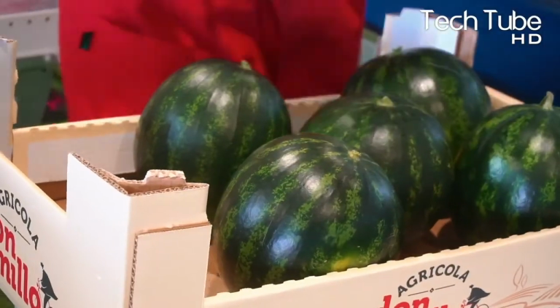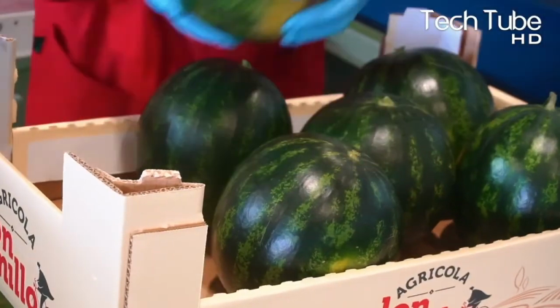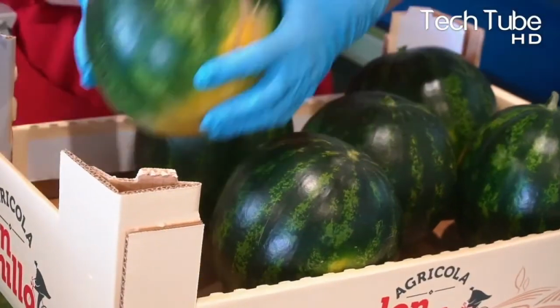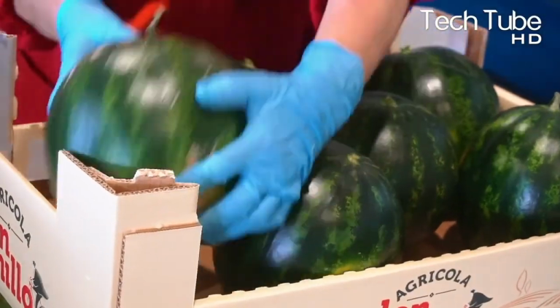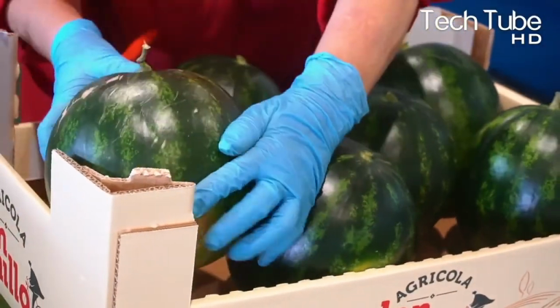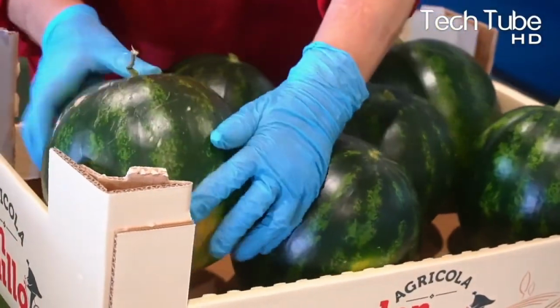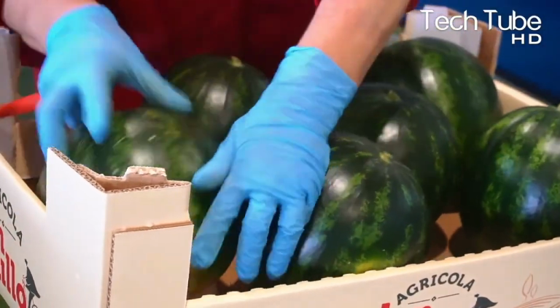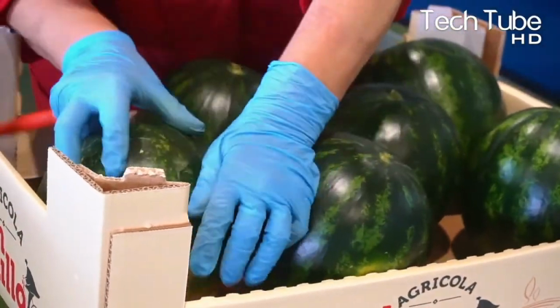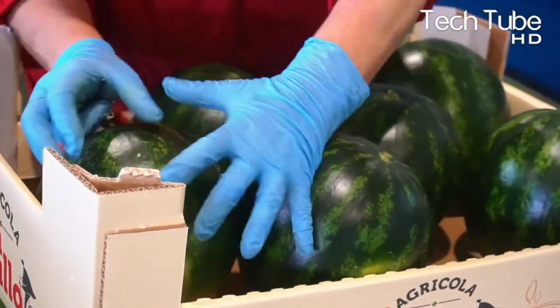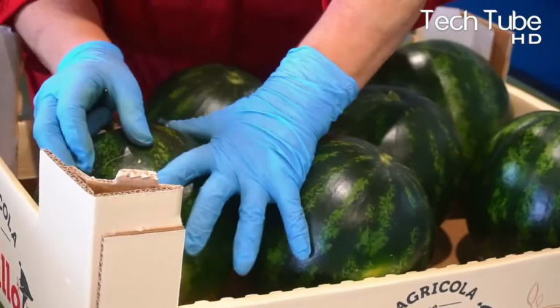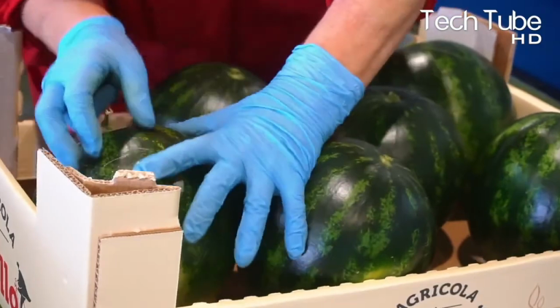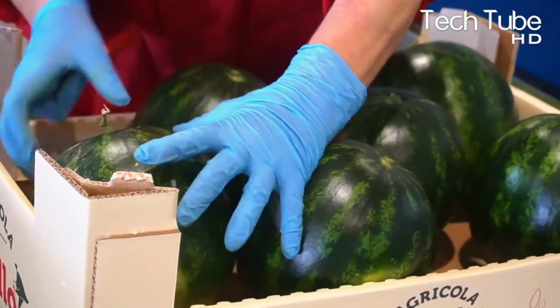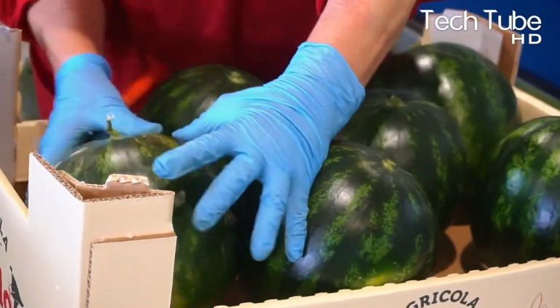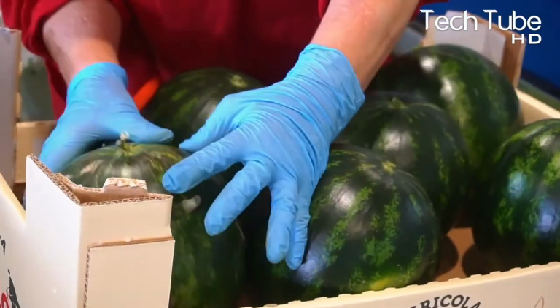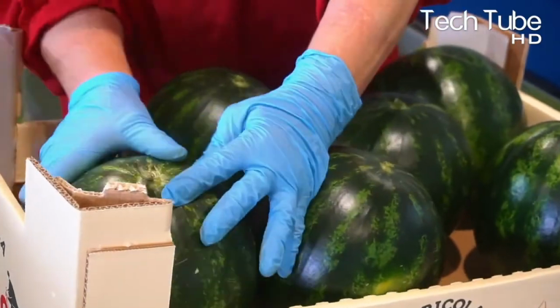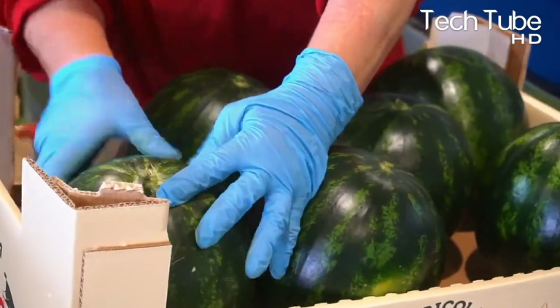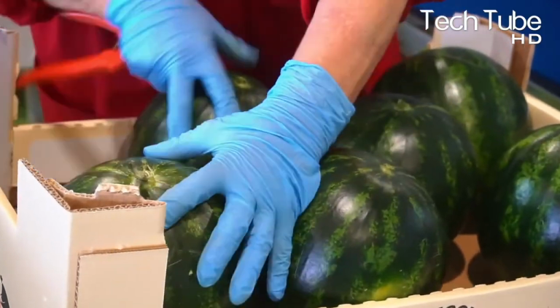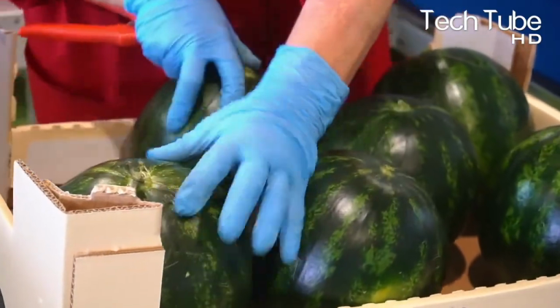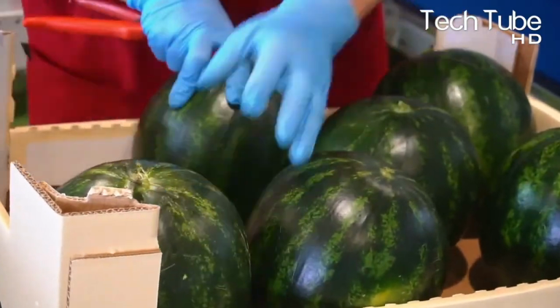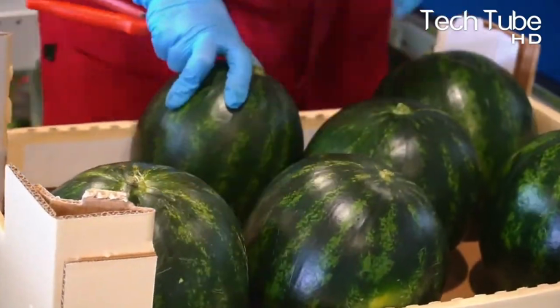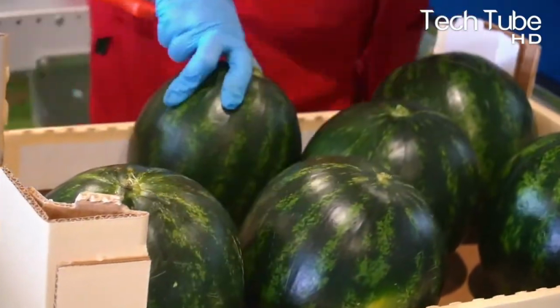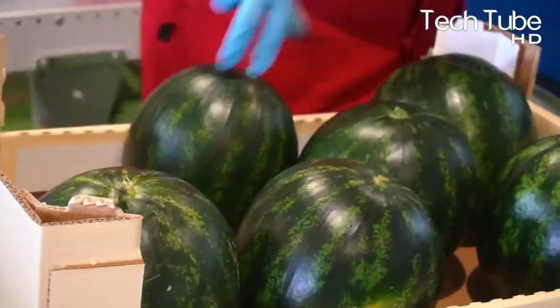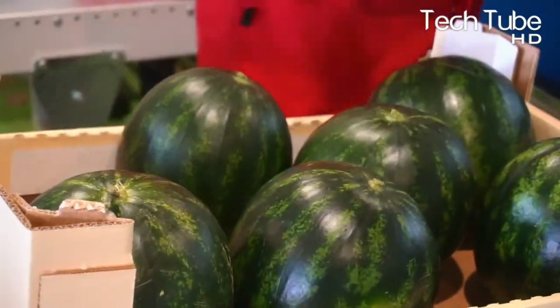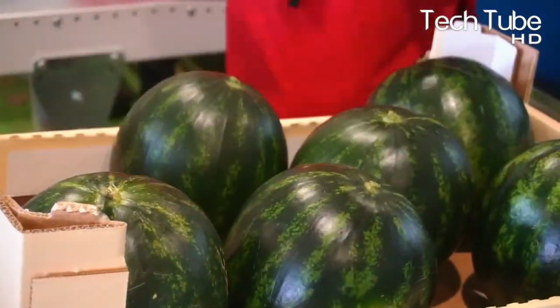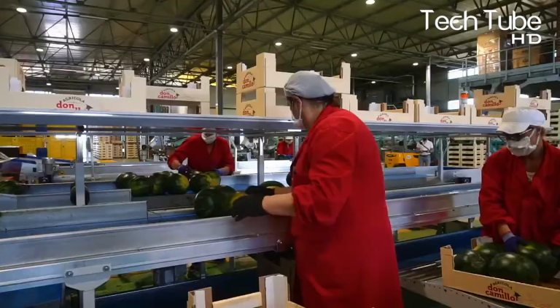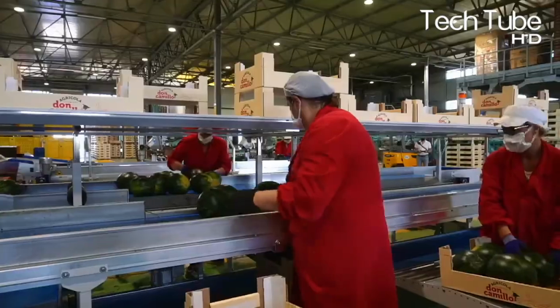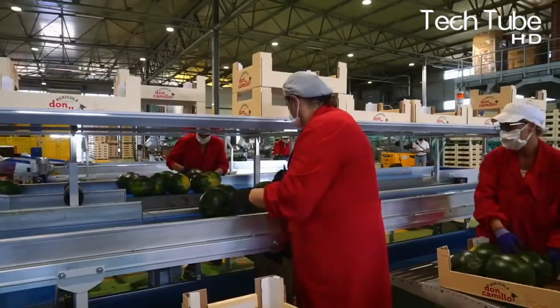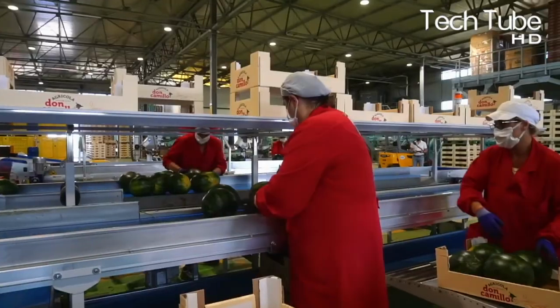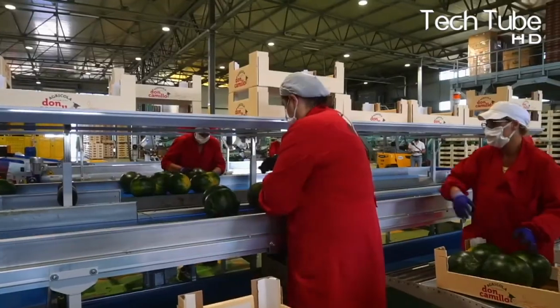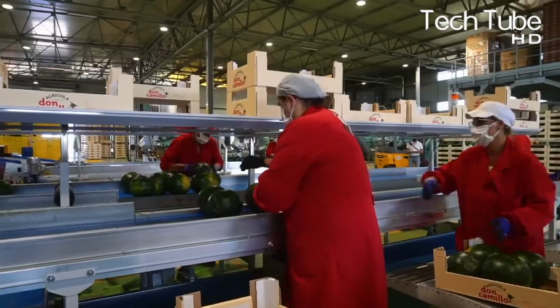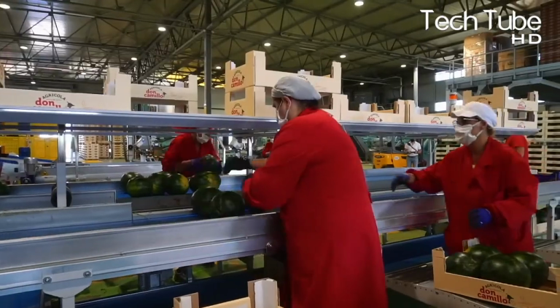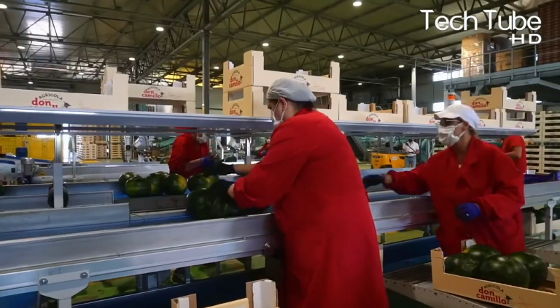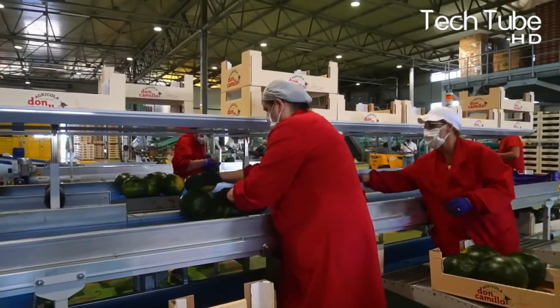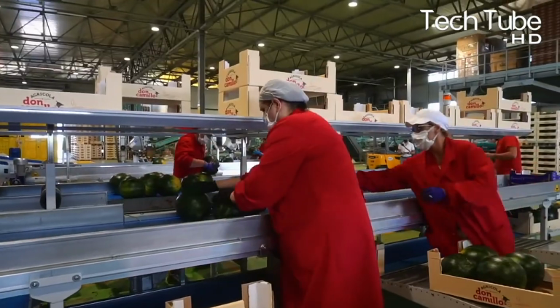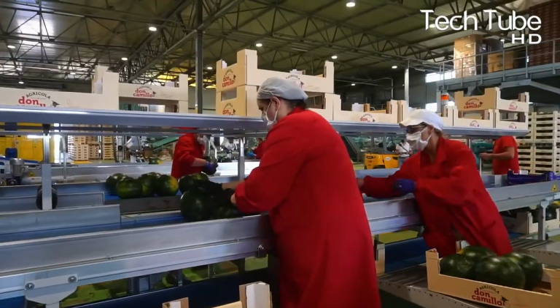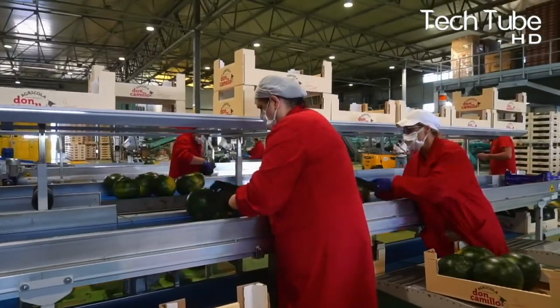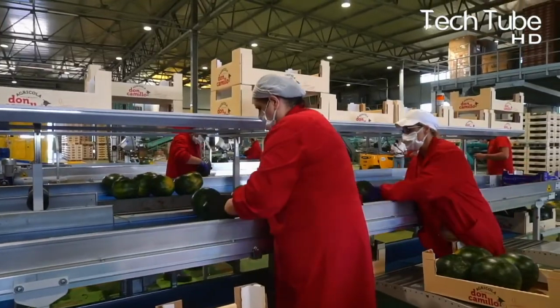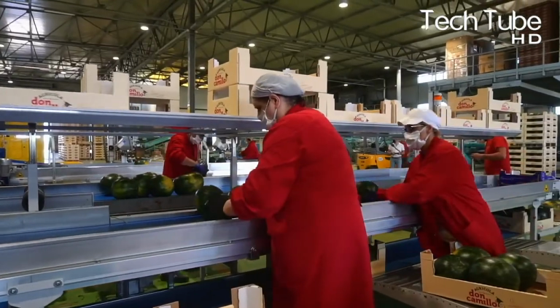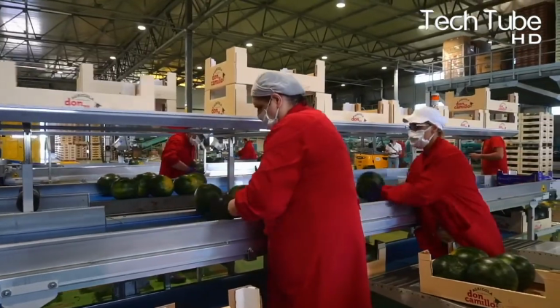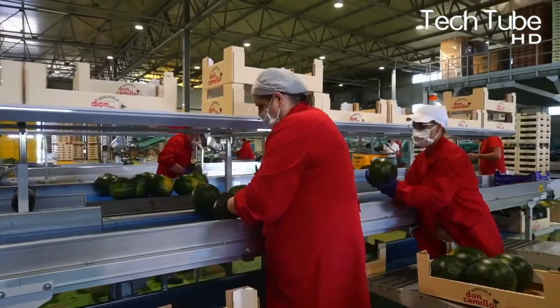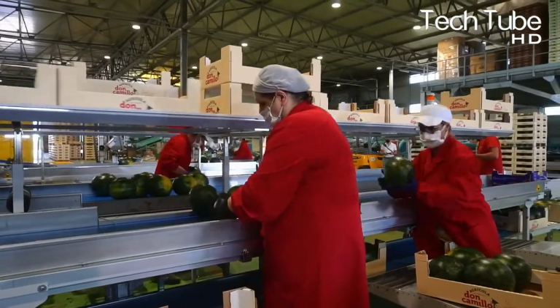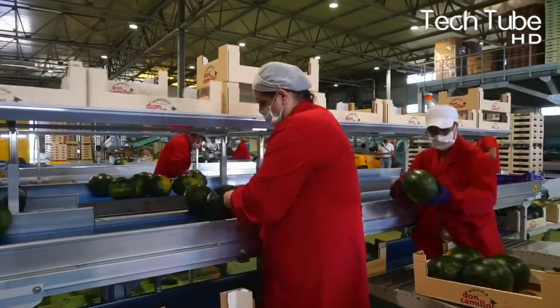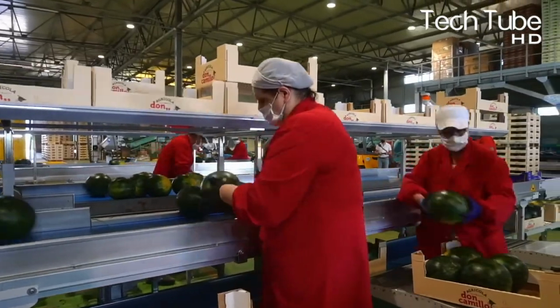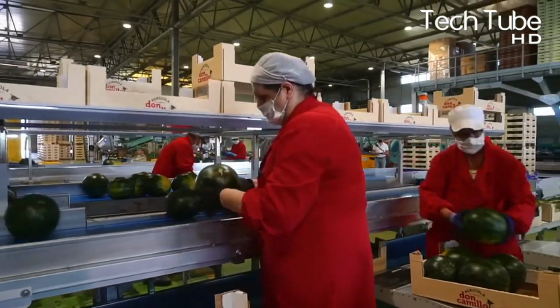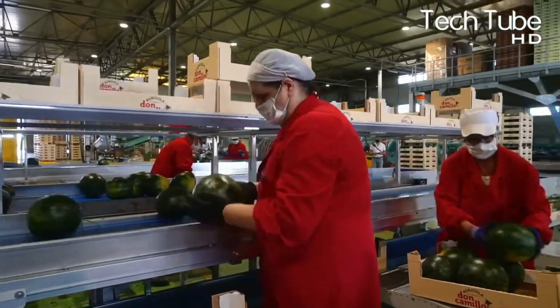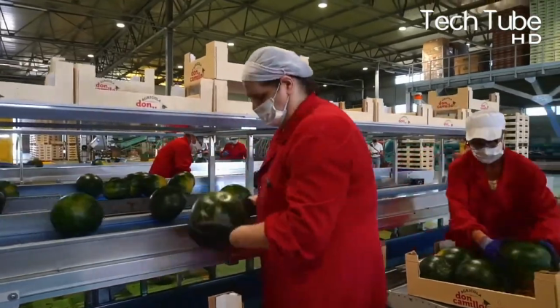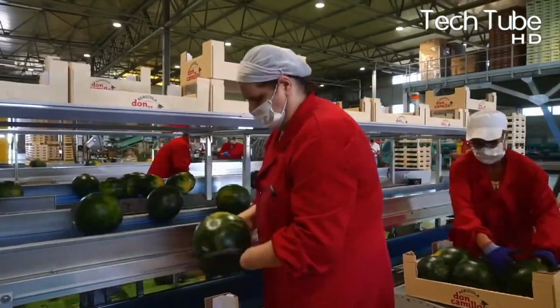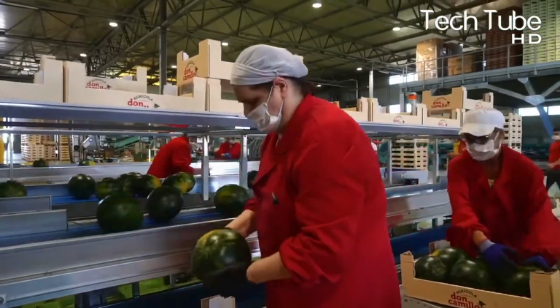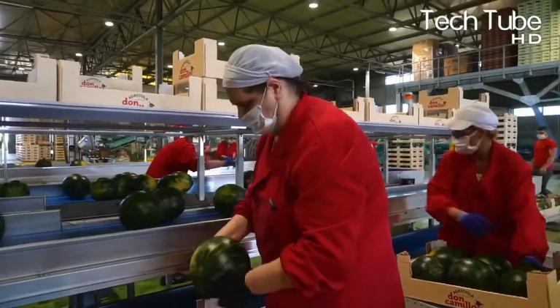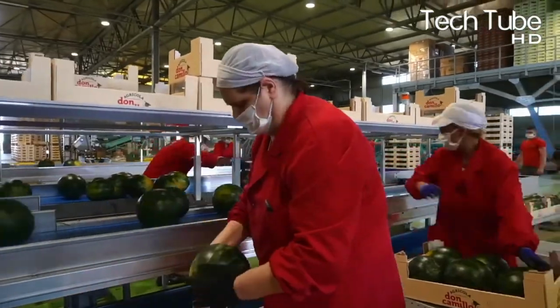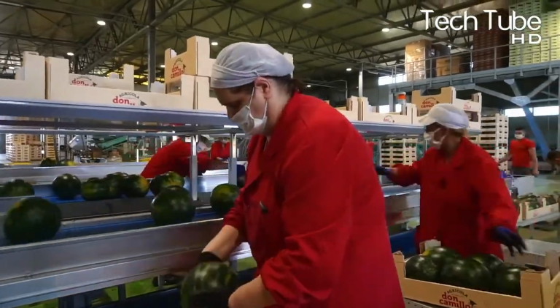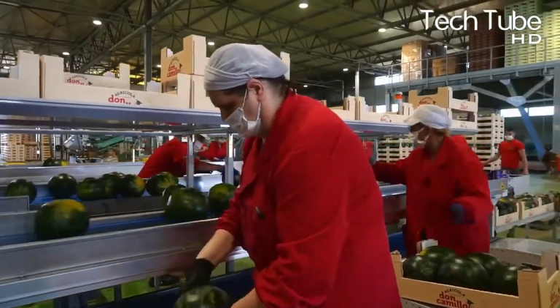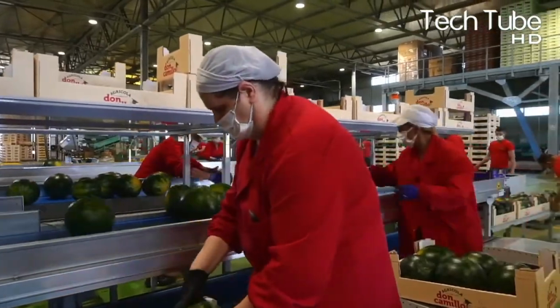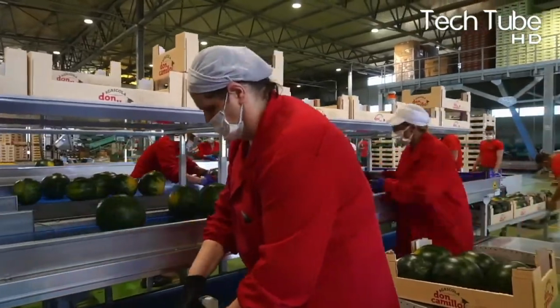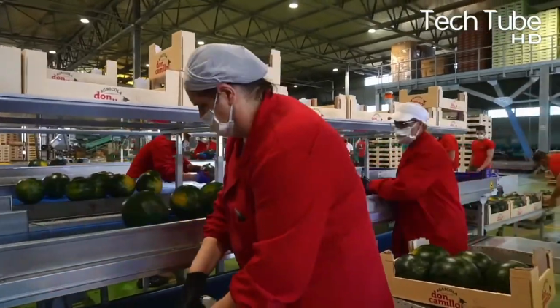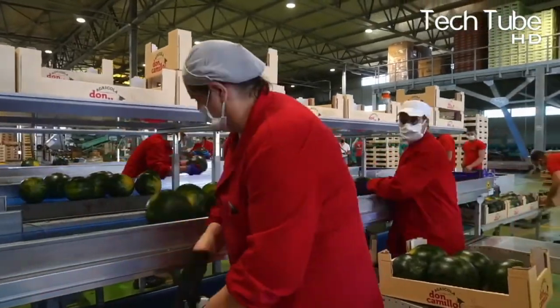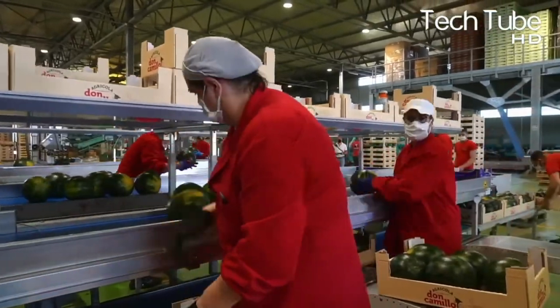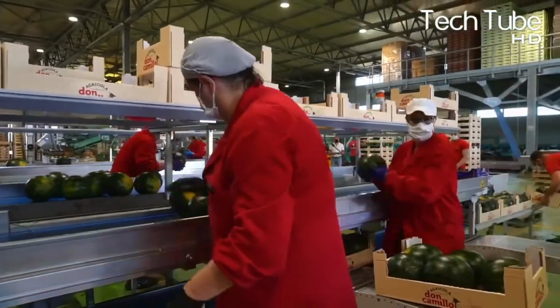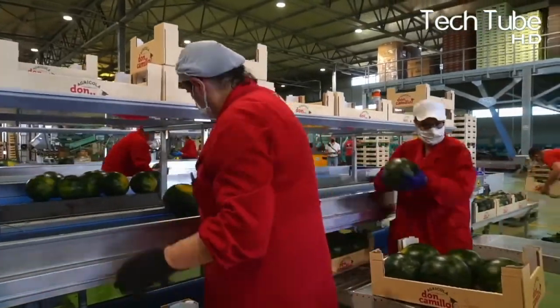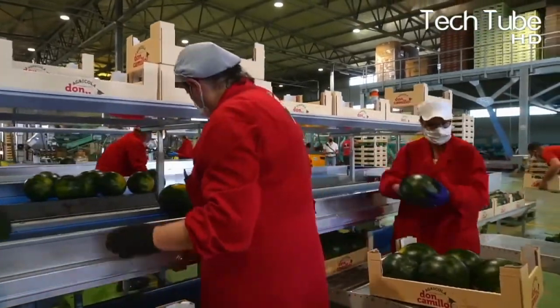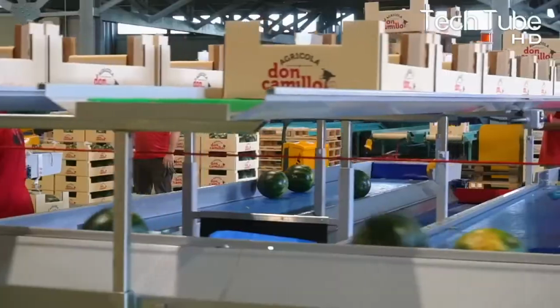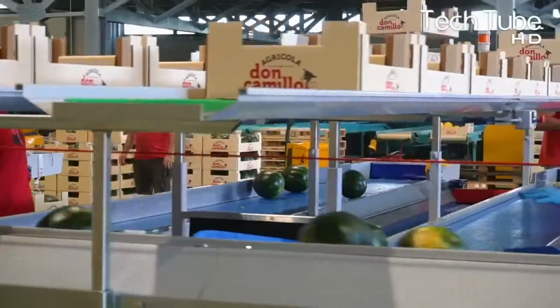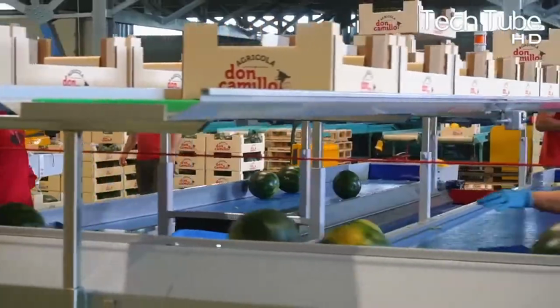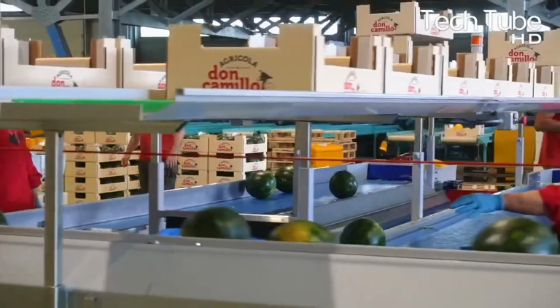When watermelons are detected by quality testing as not meeting the quality standard, such watermelons are dispersed at the same point.